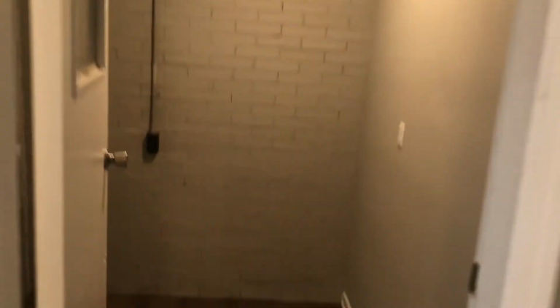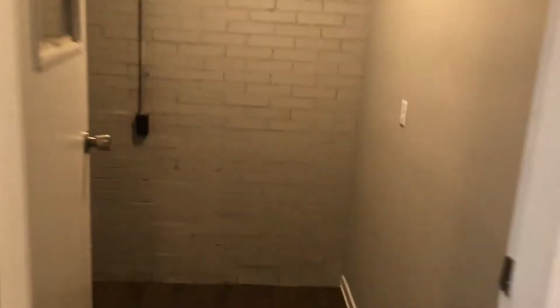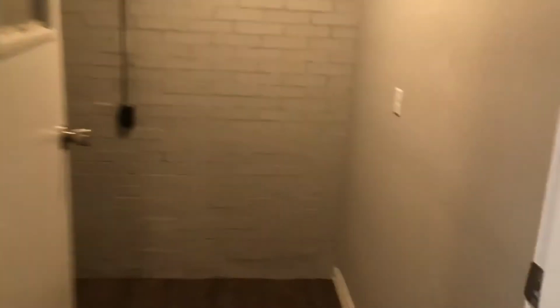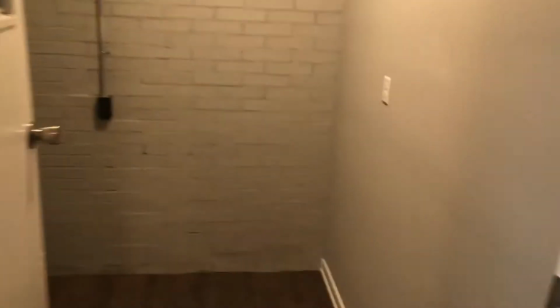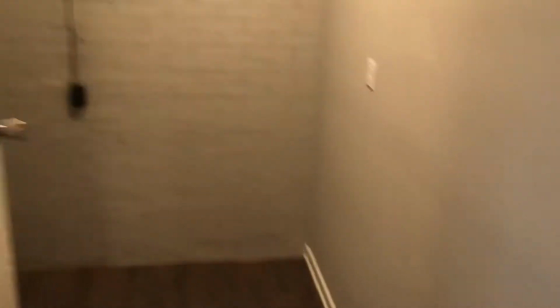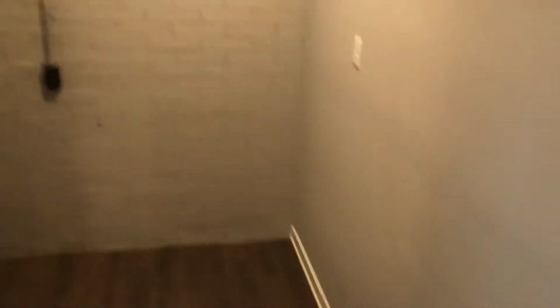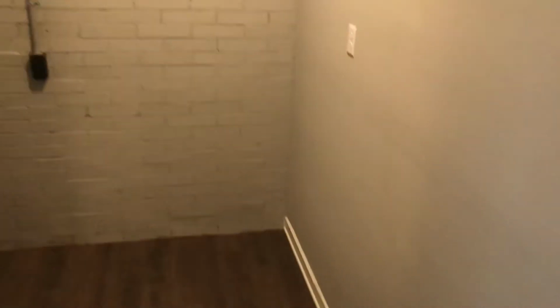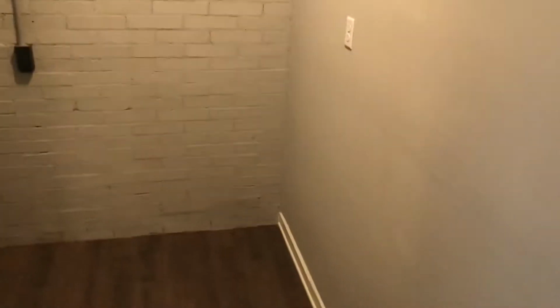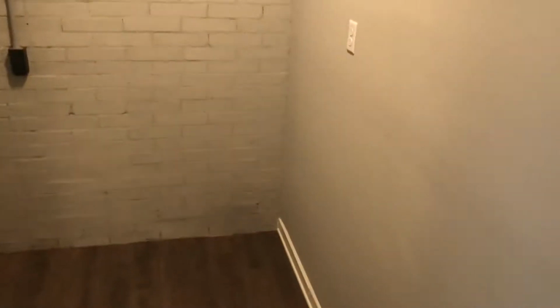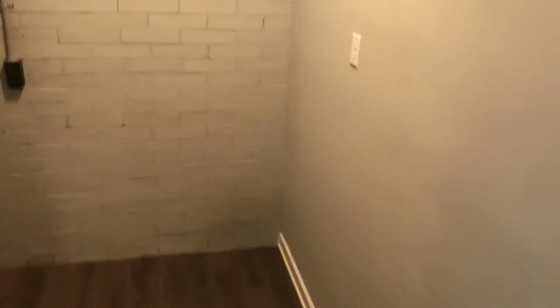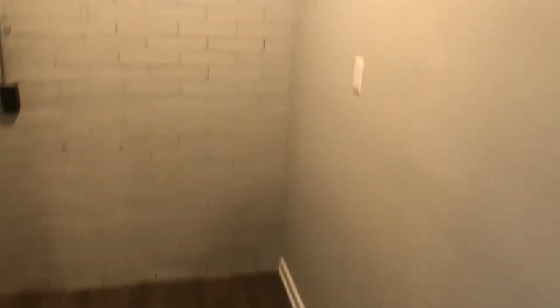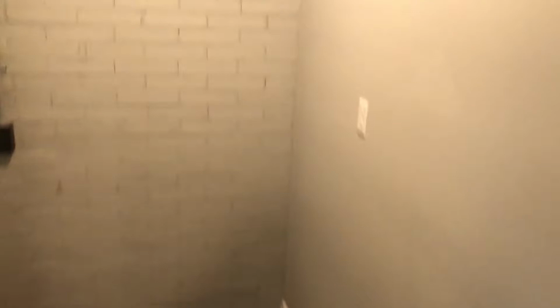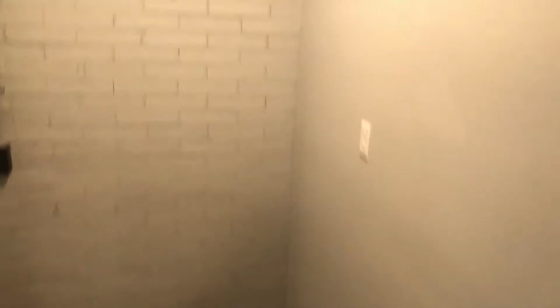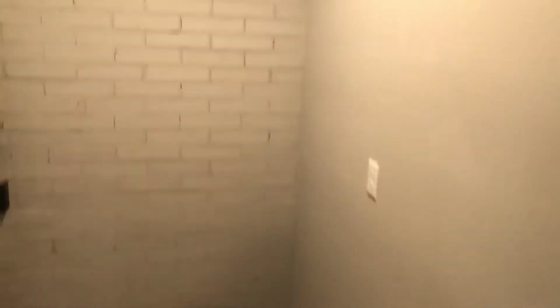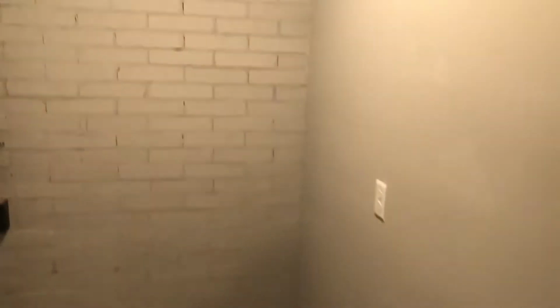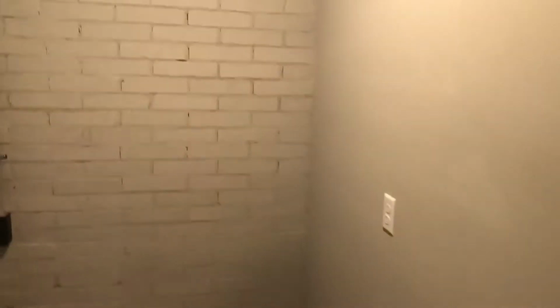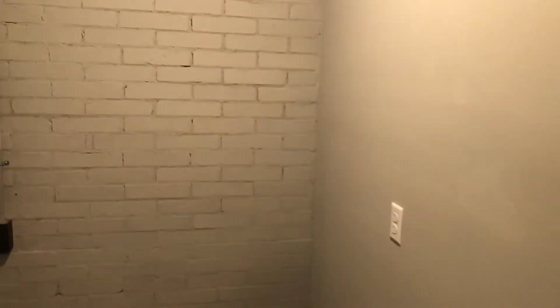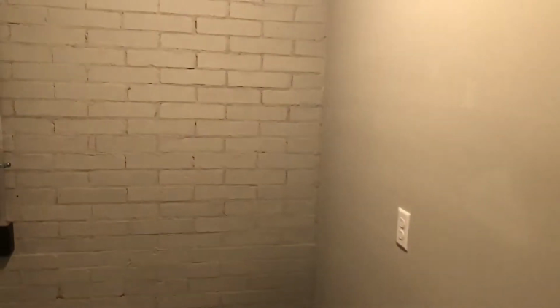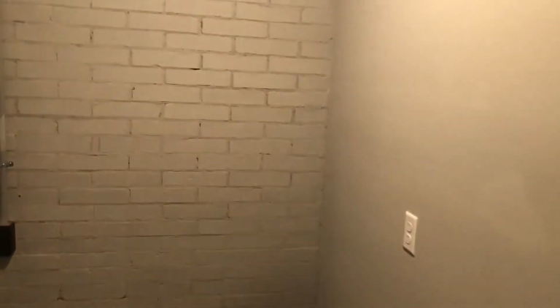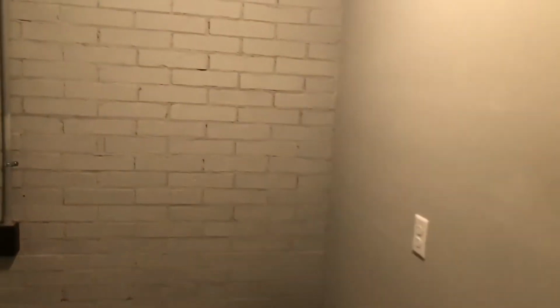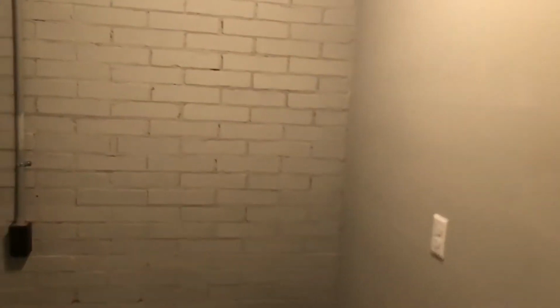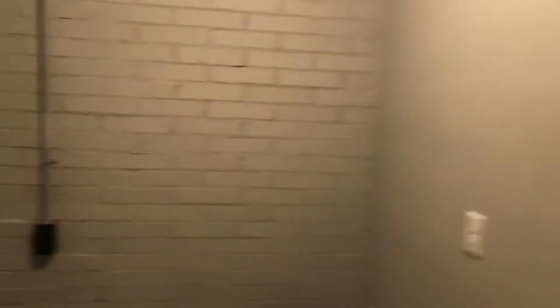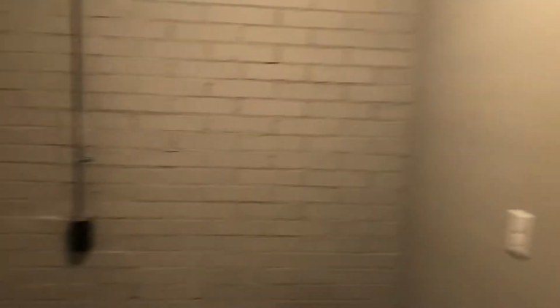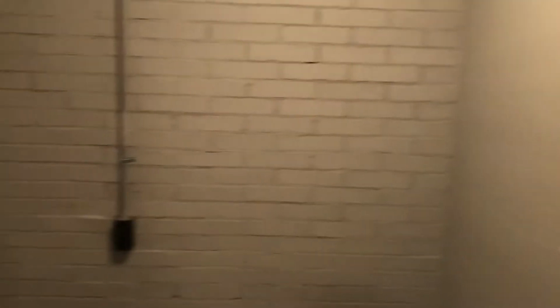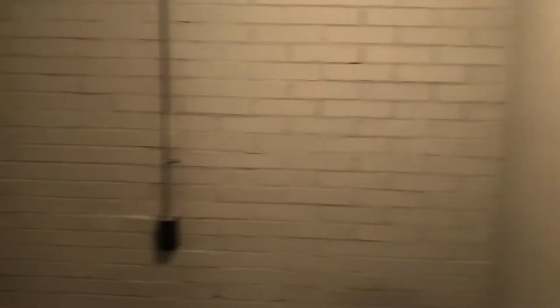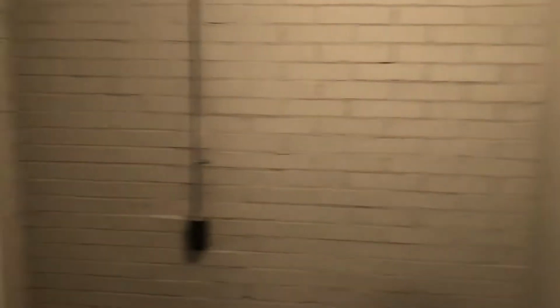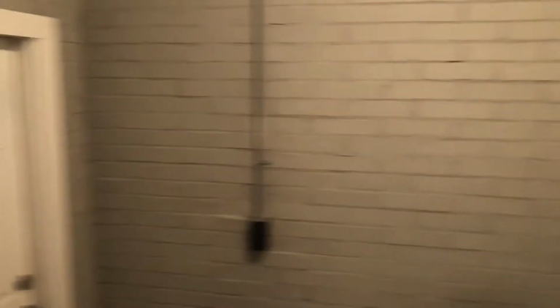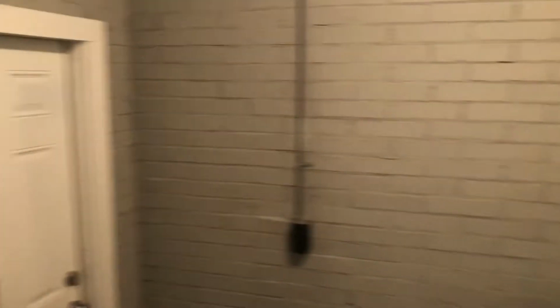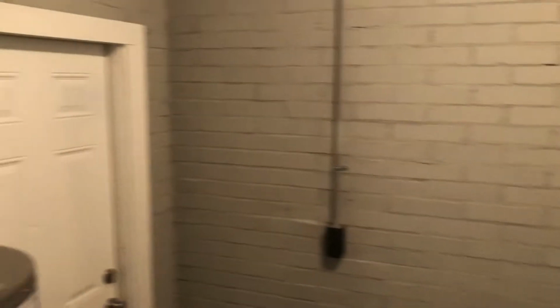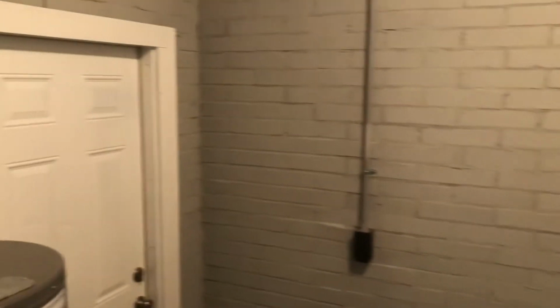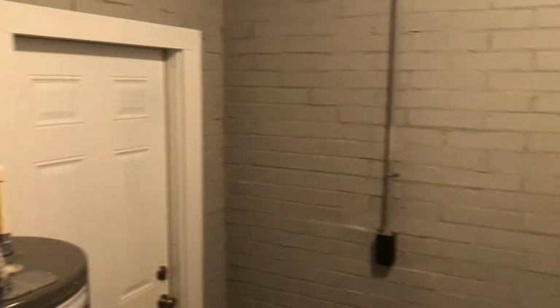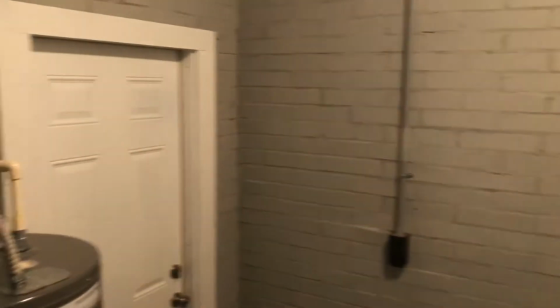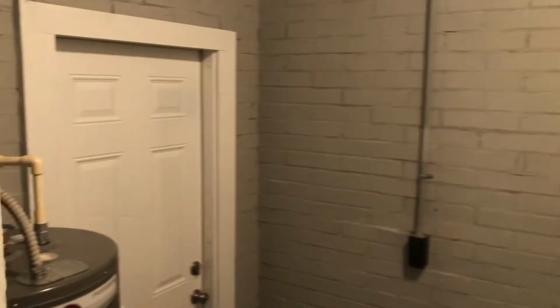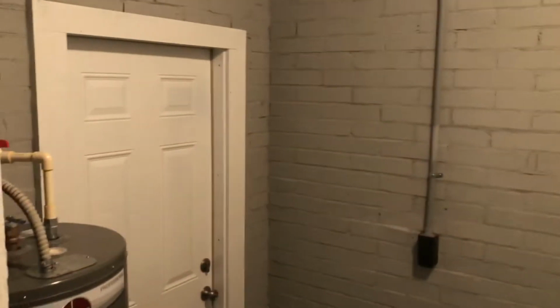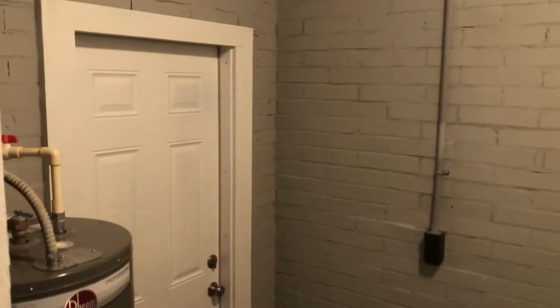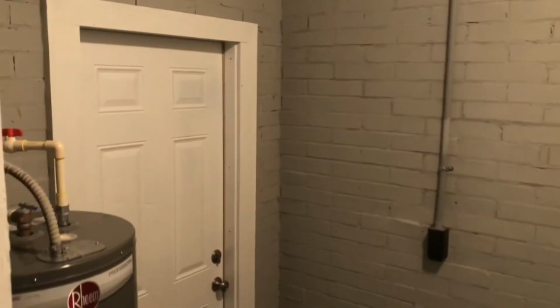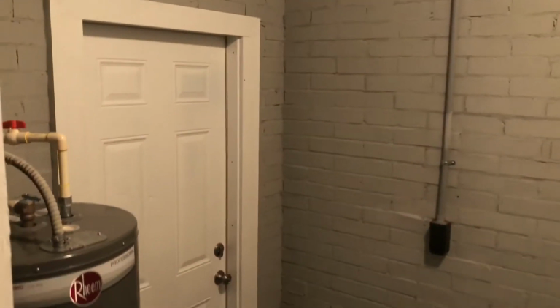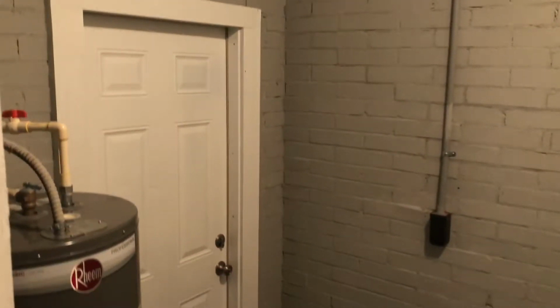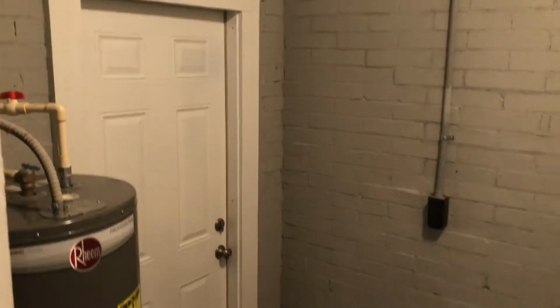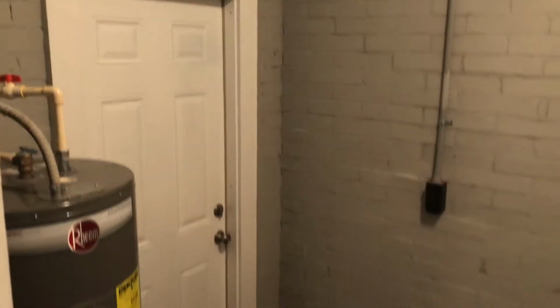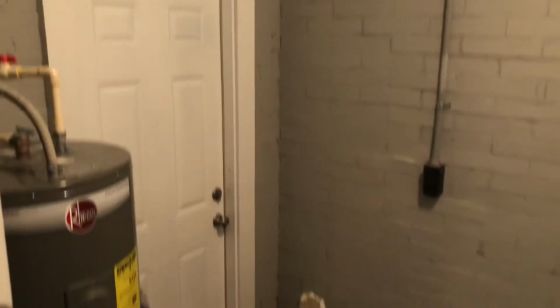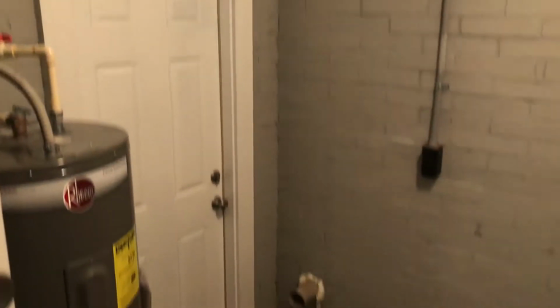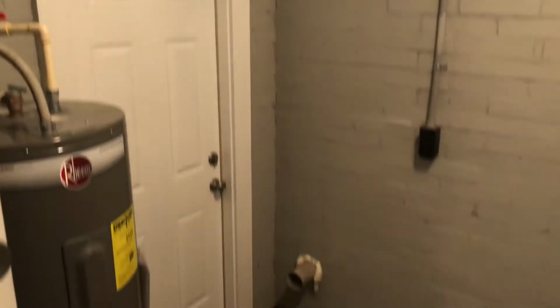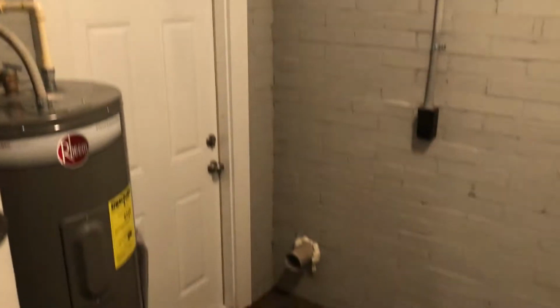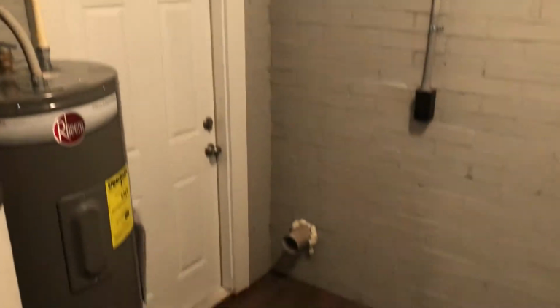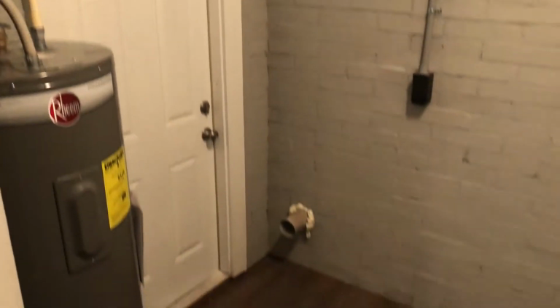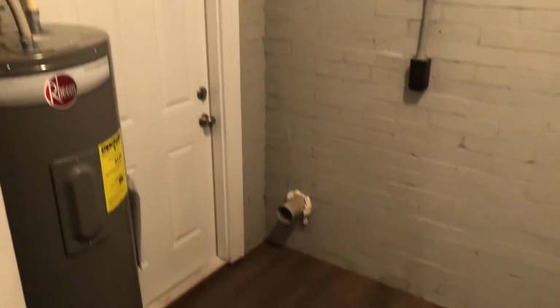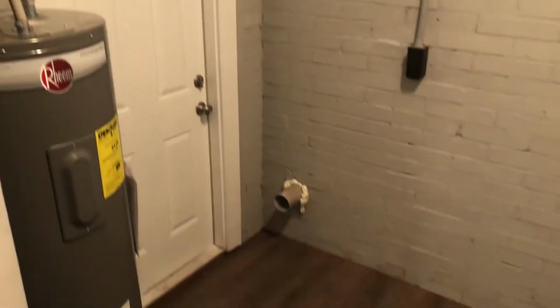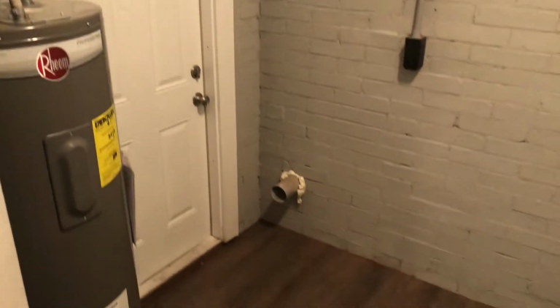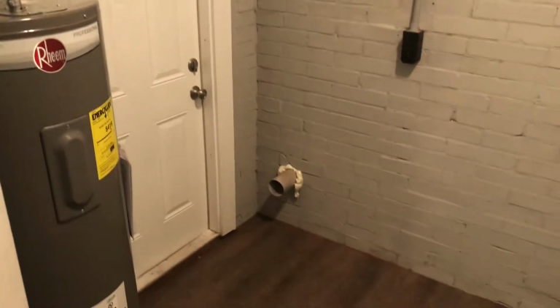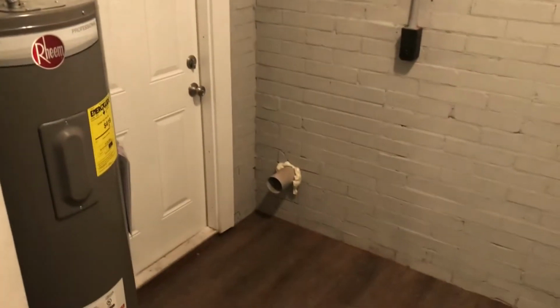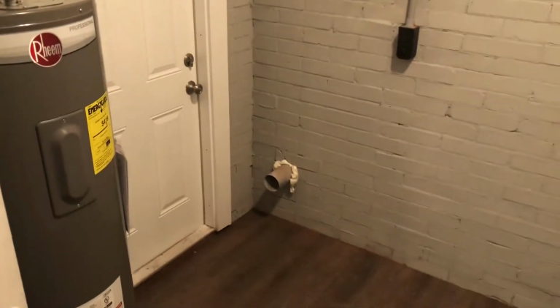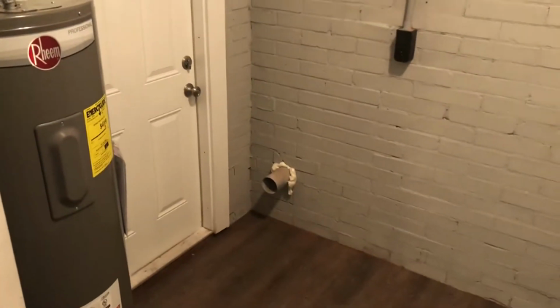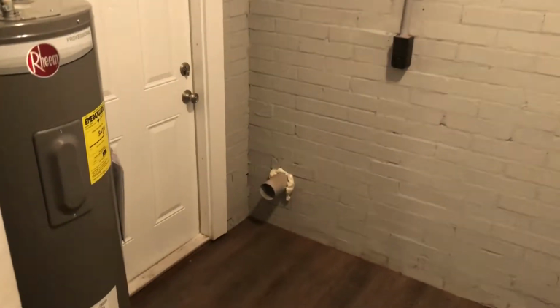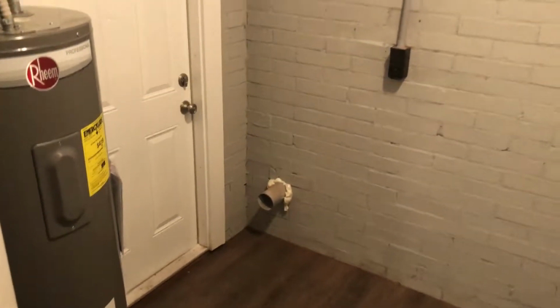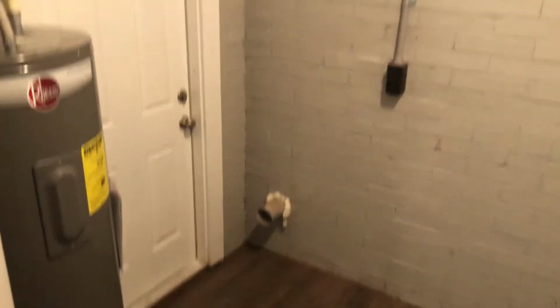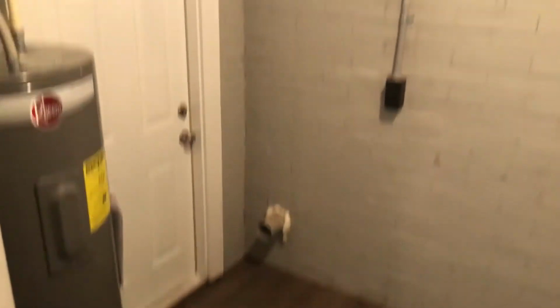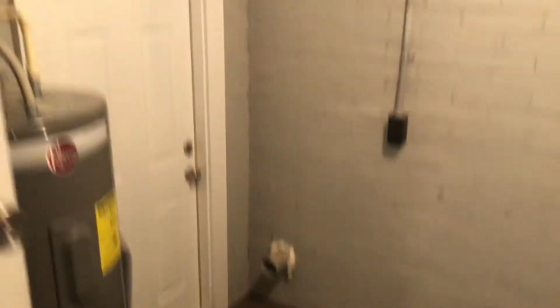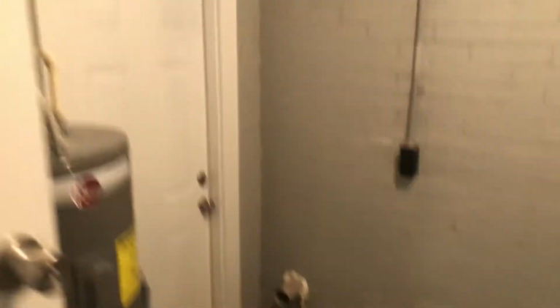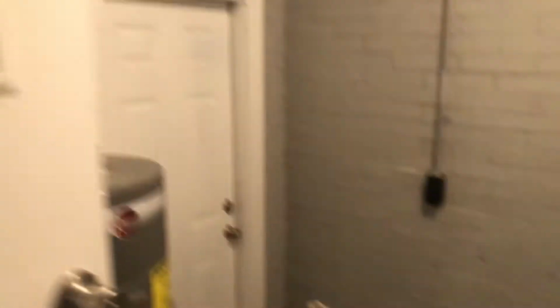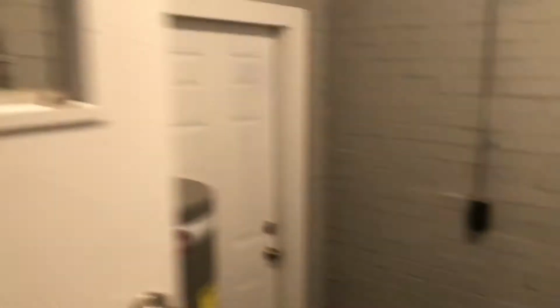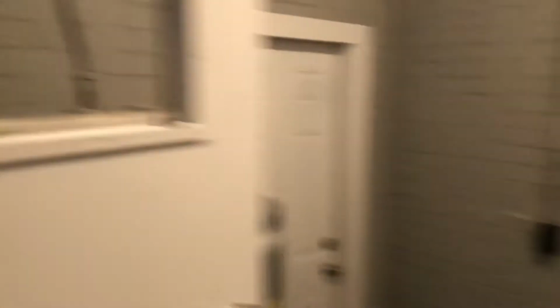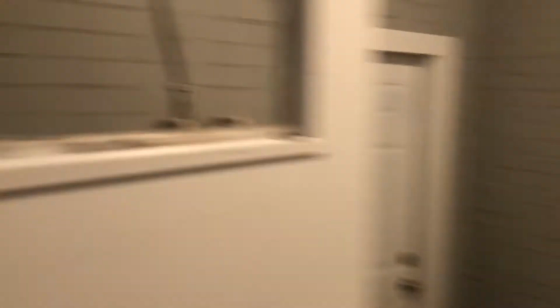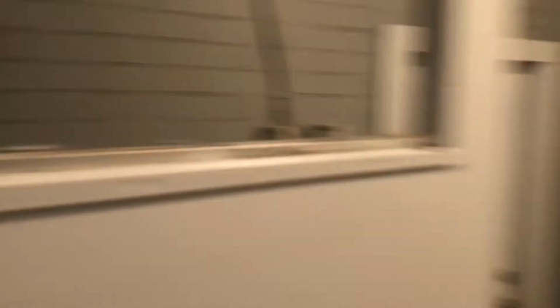To the left of your kitchen is your laundry room, where we find your washer and dryer connection as well as your water heater.